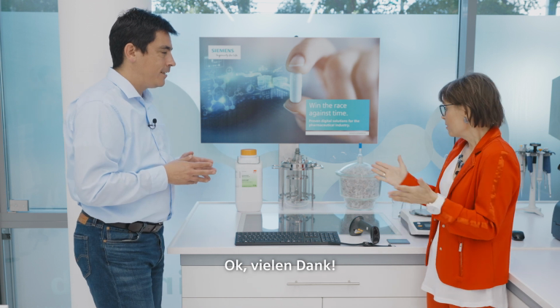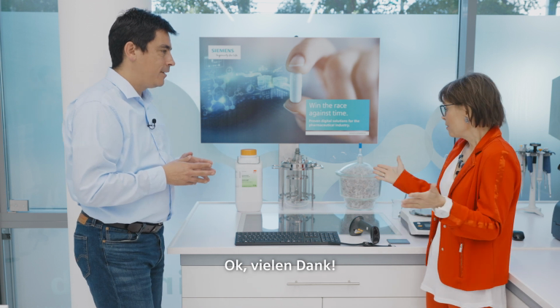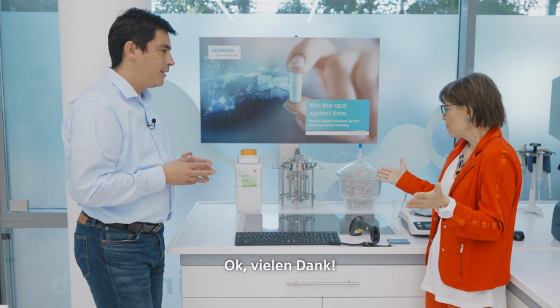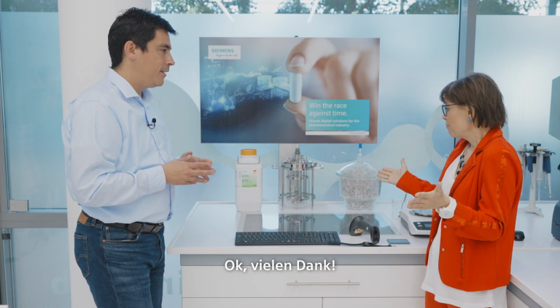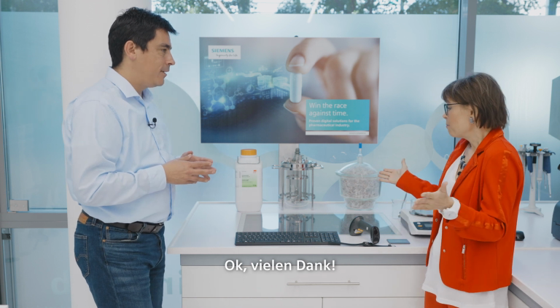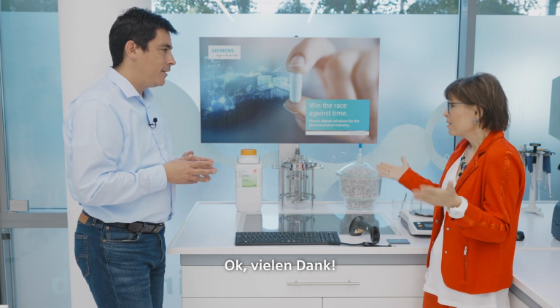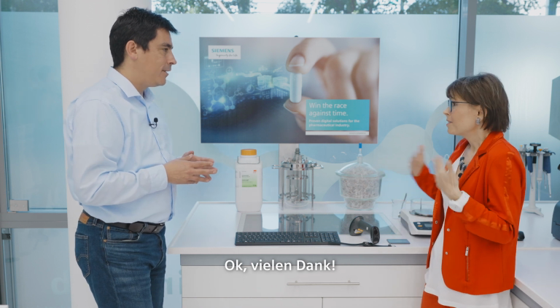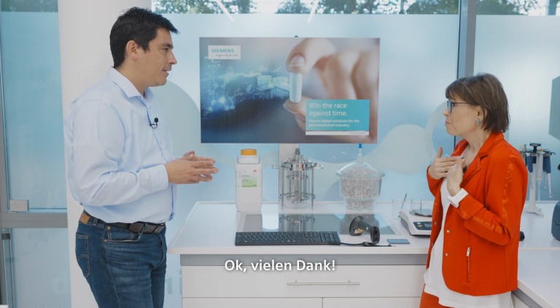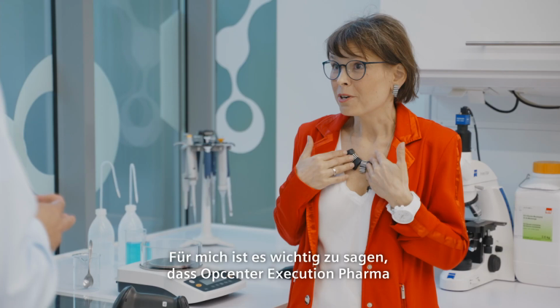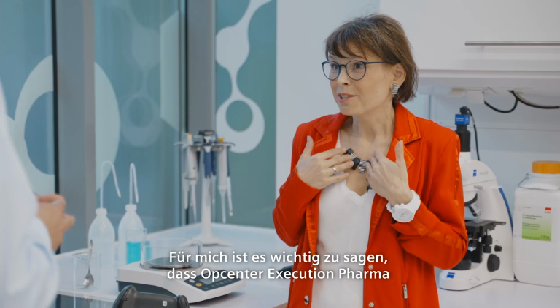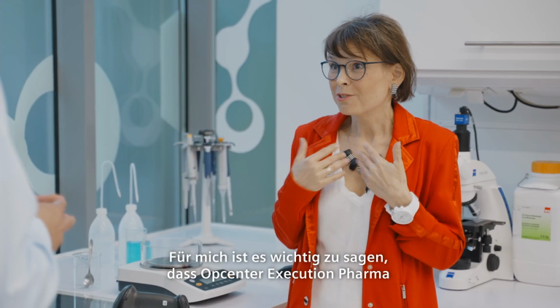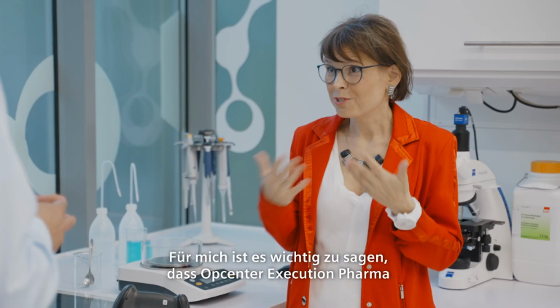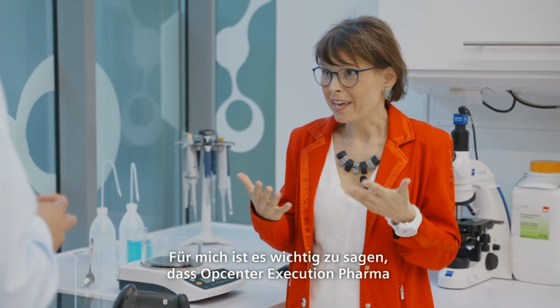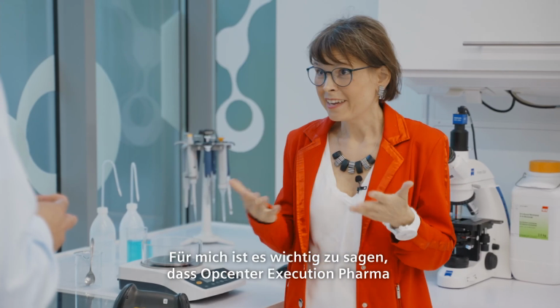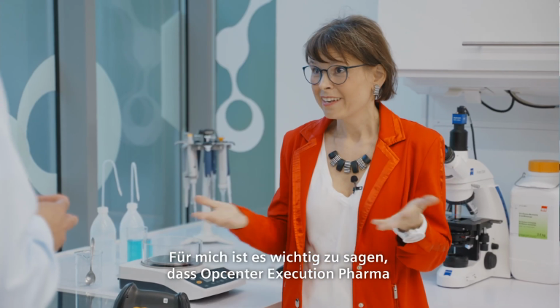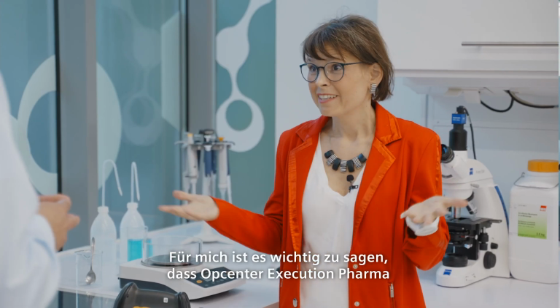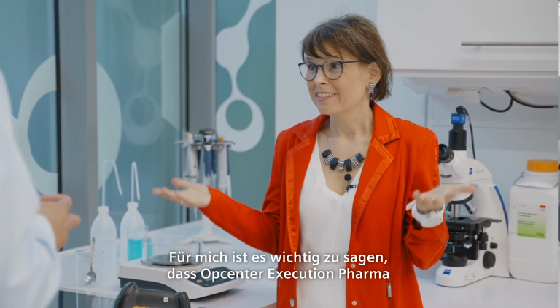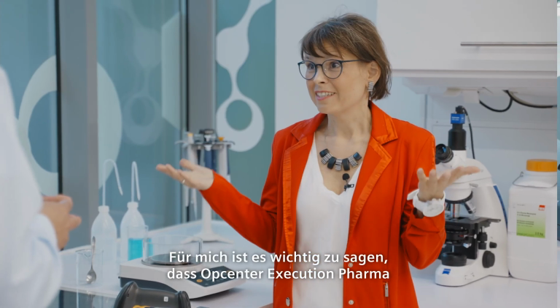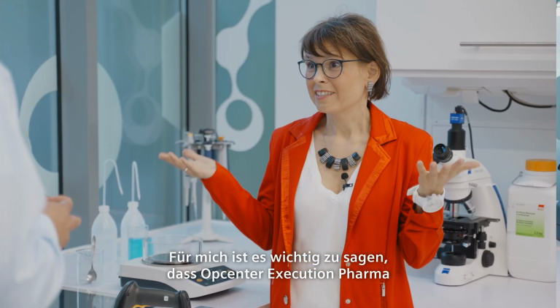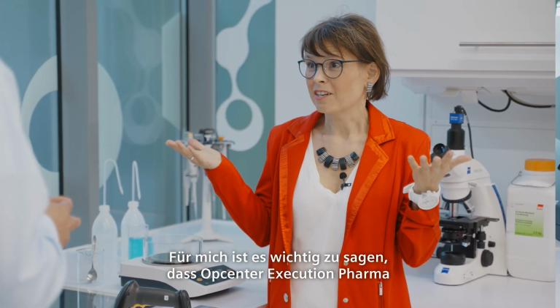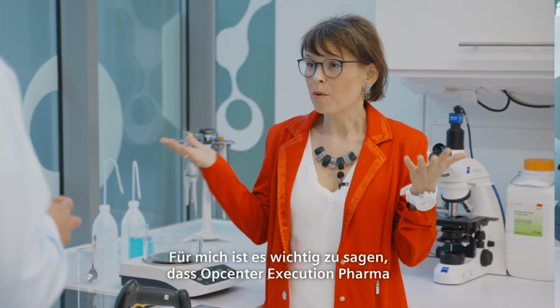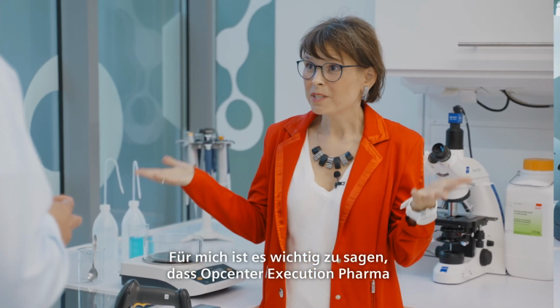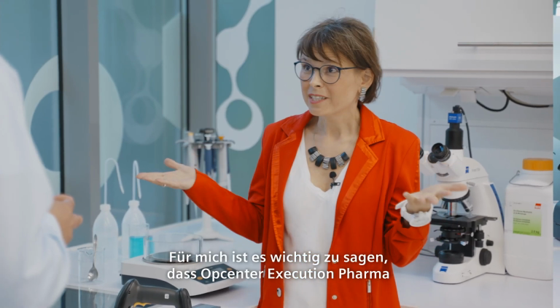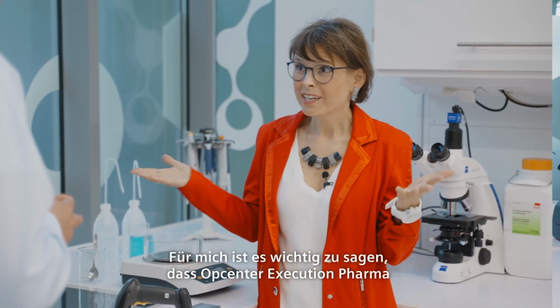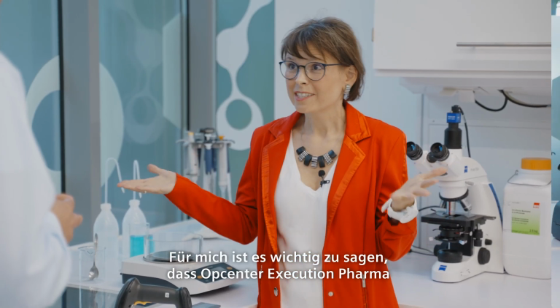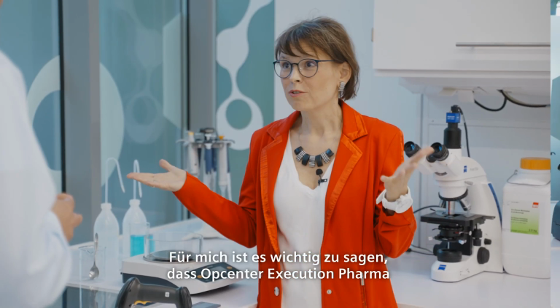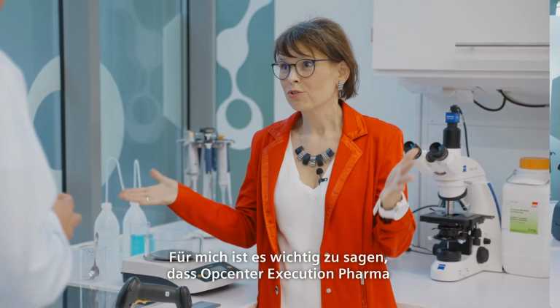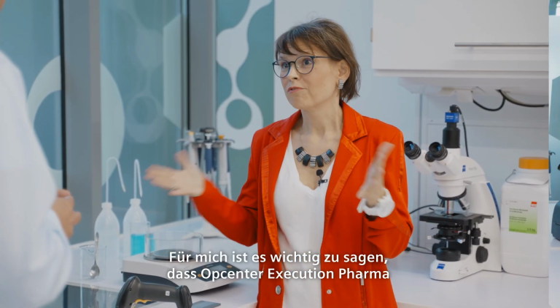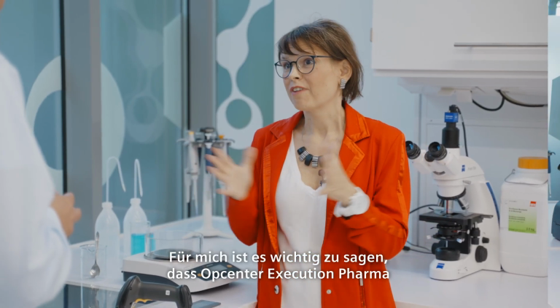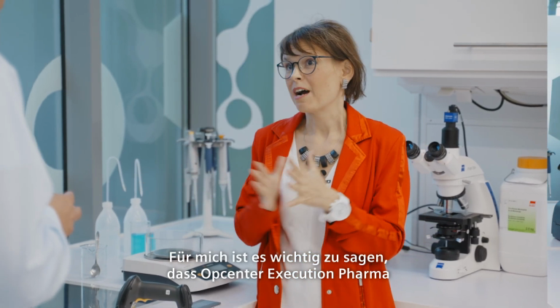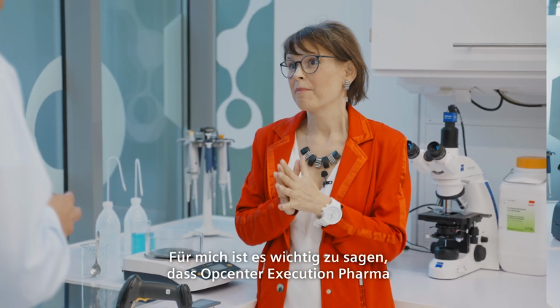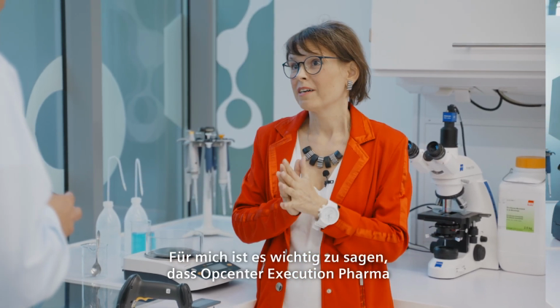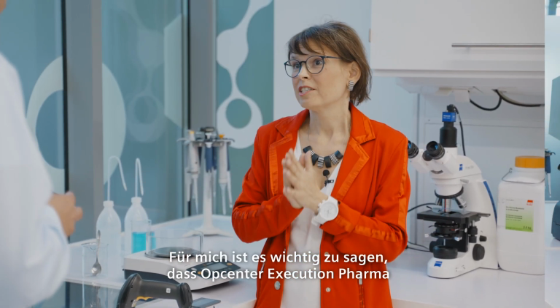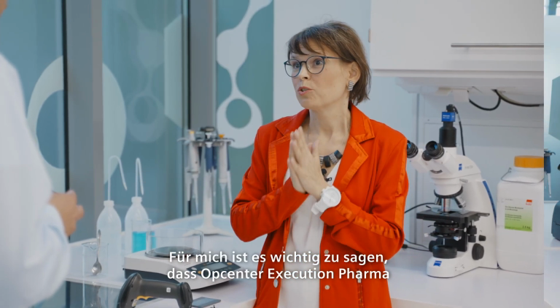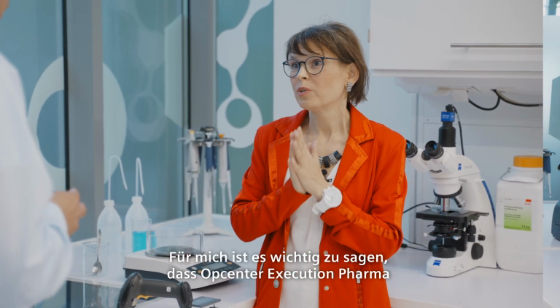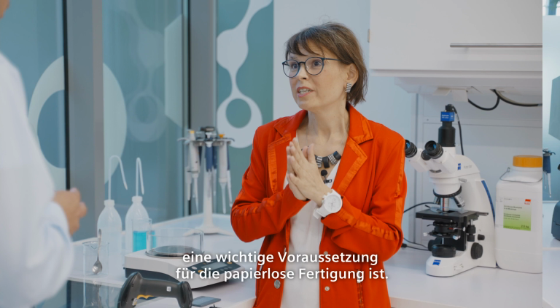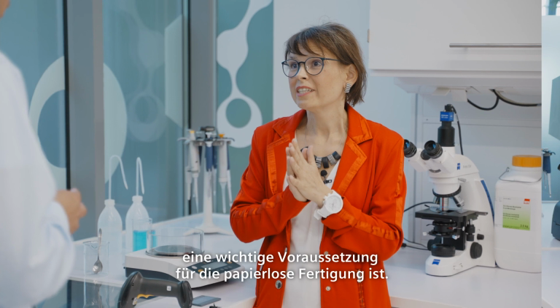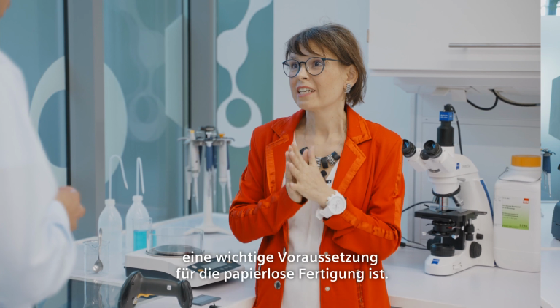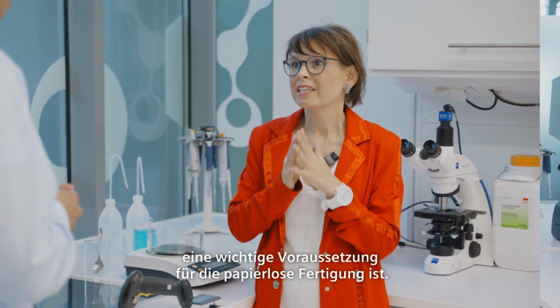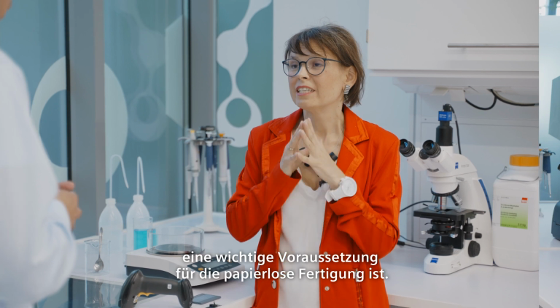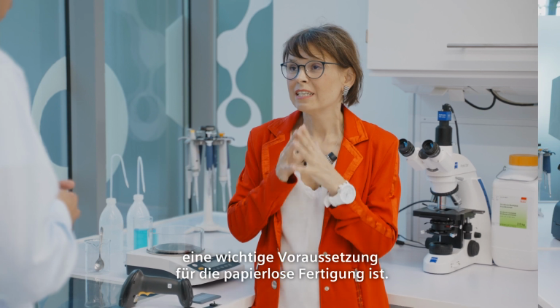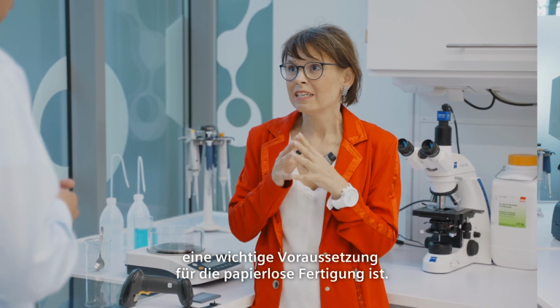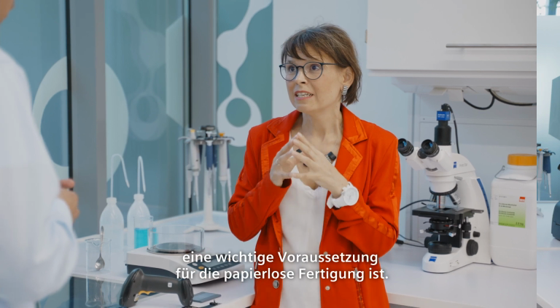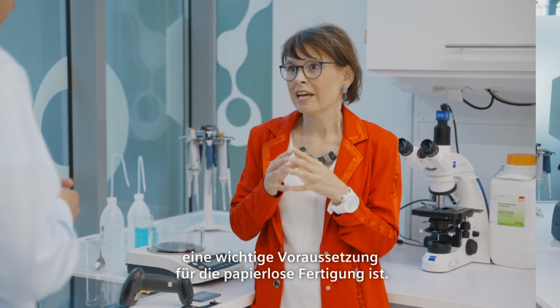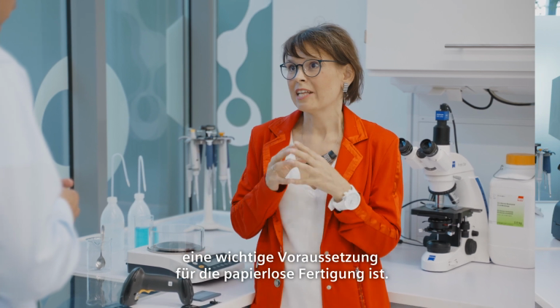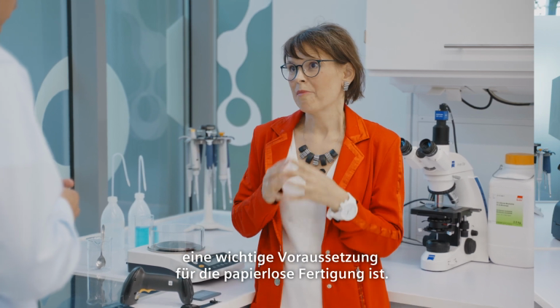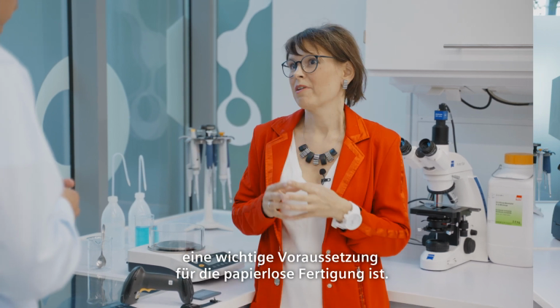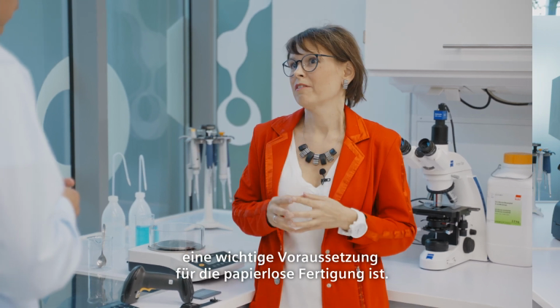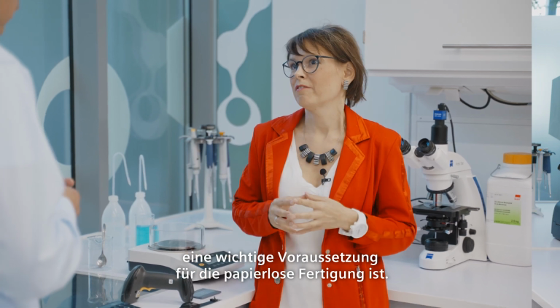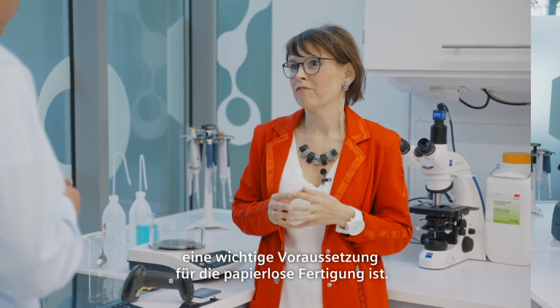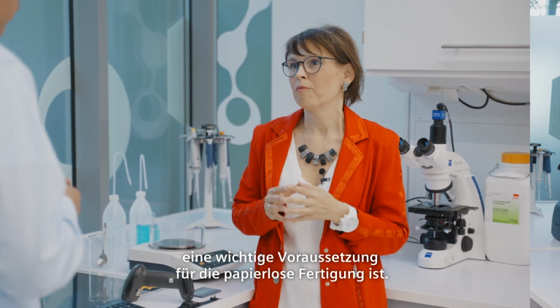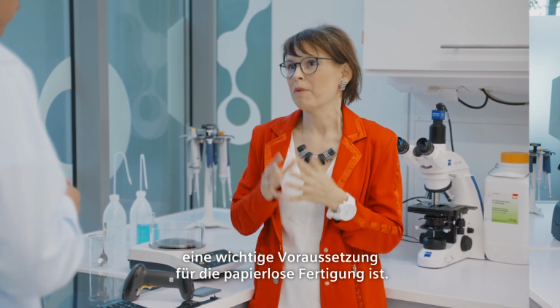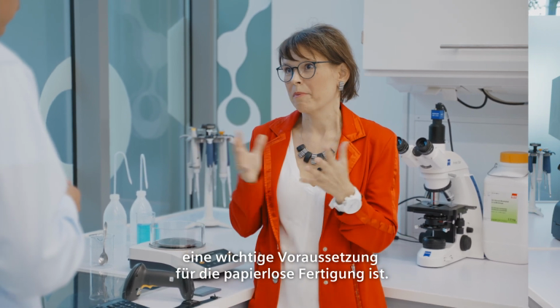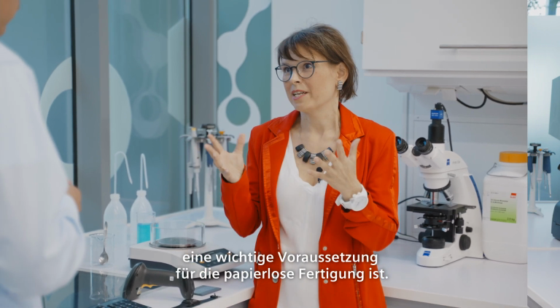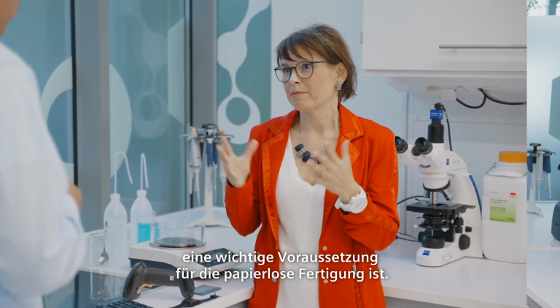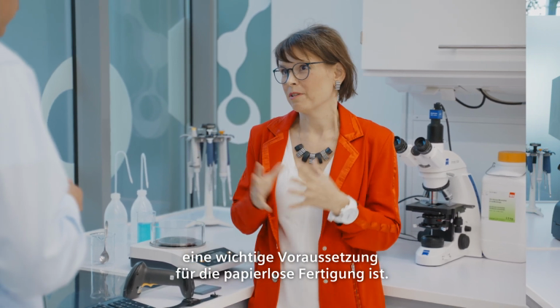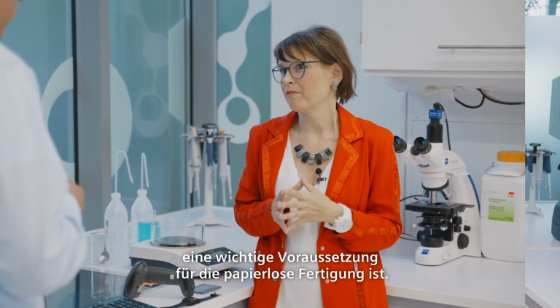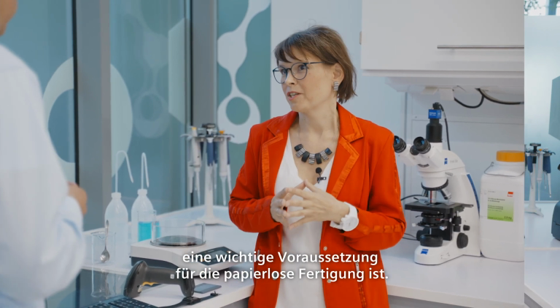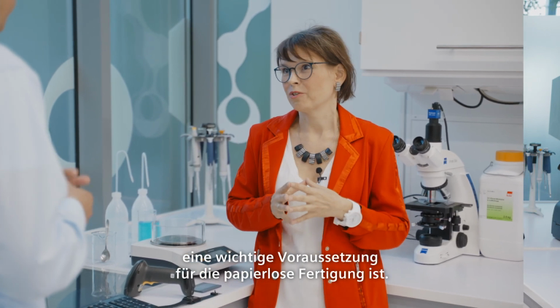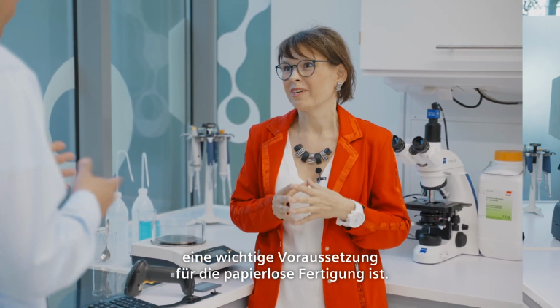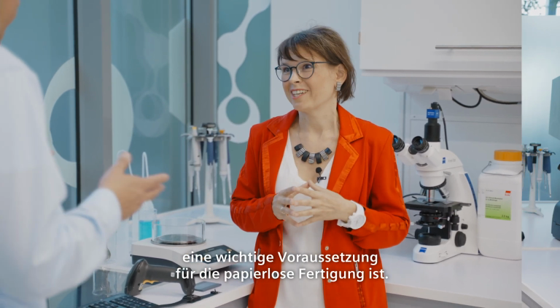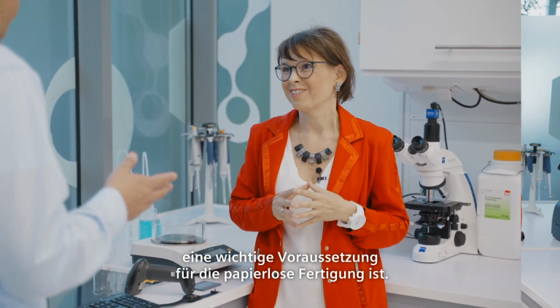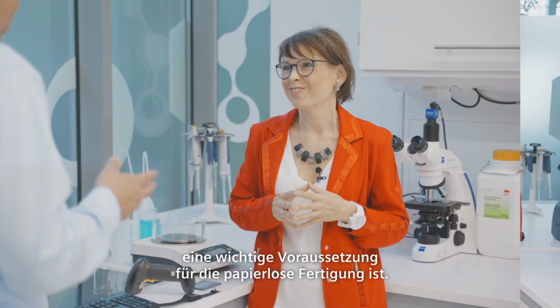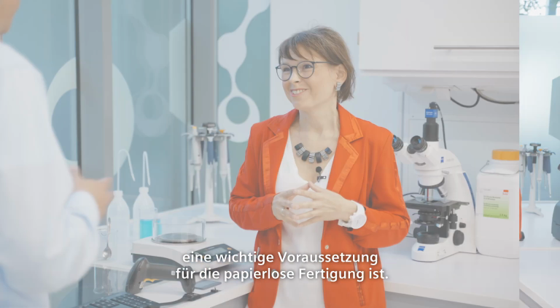For me it's important to say that OpCenter Execution Pharma is really the key enabler for paperless manufacturing and rooms.